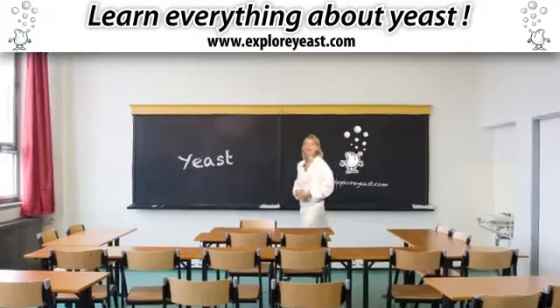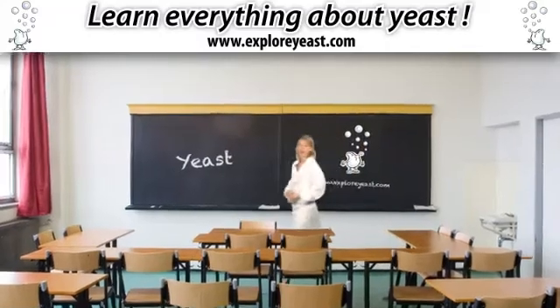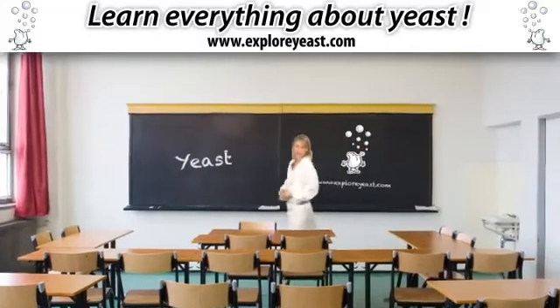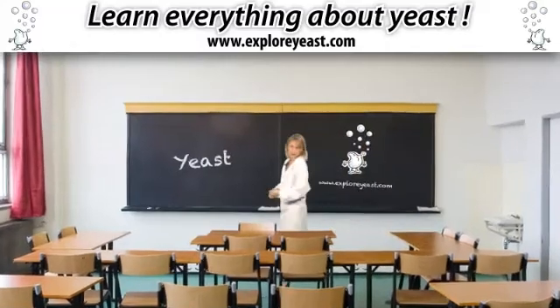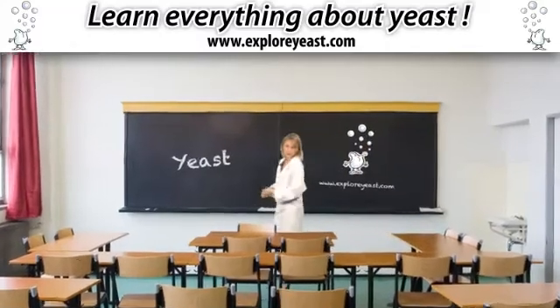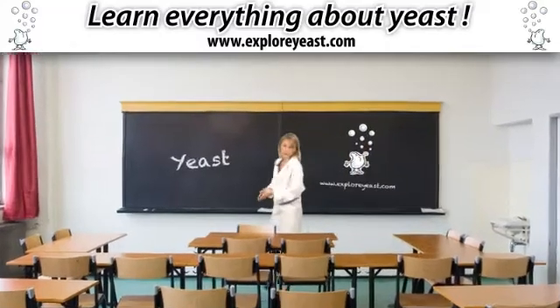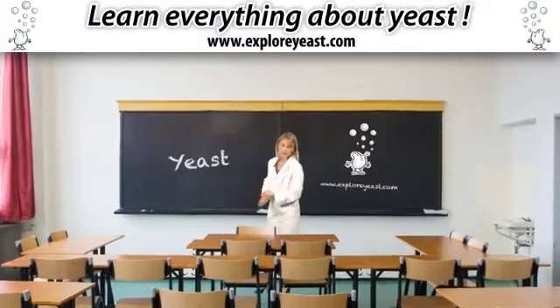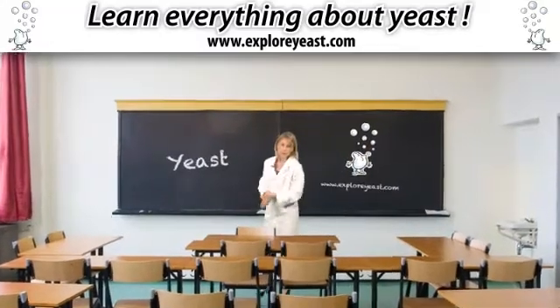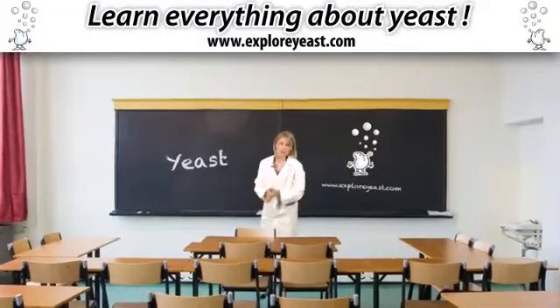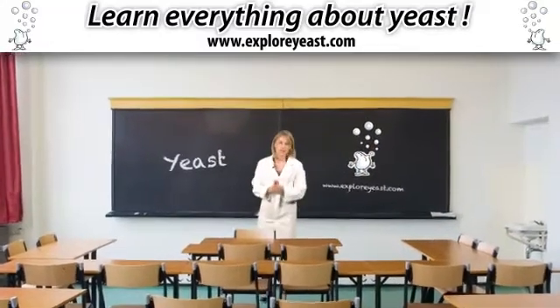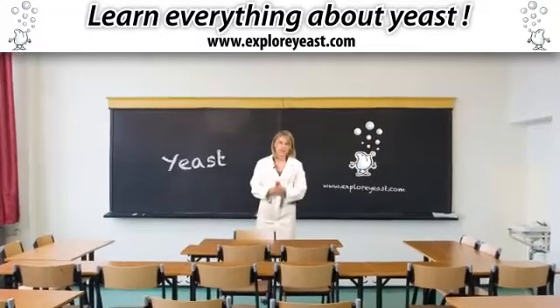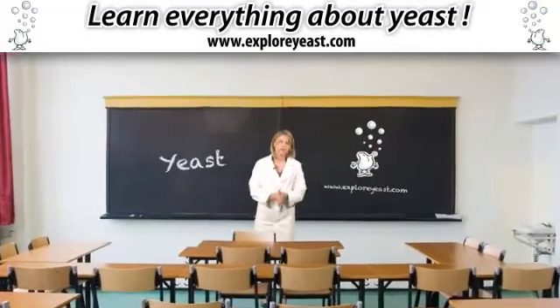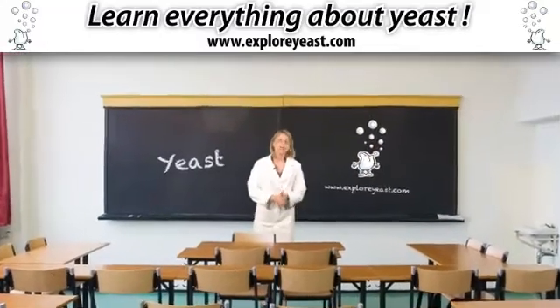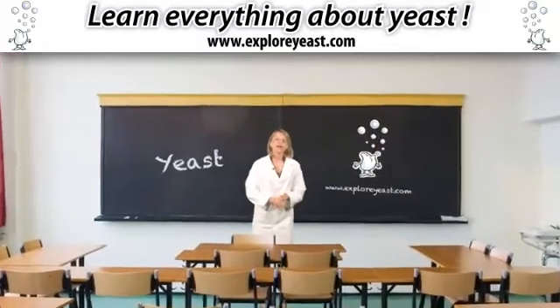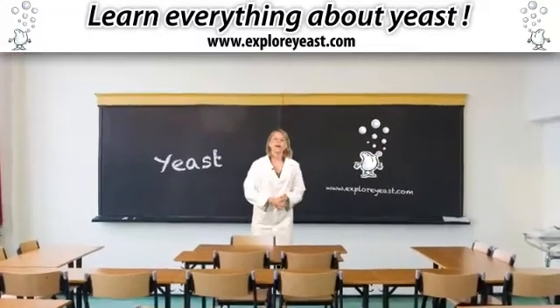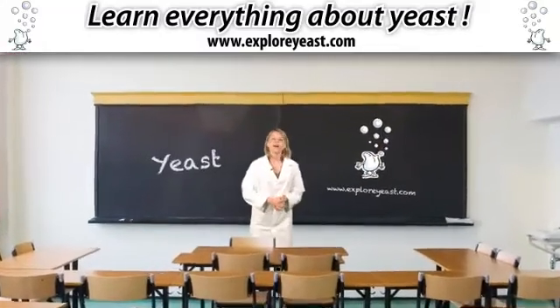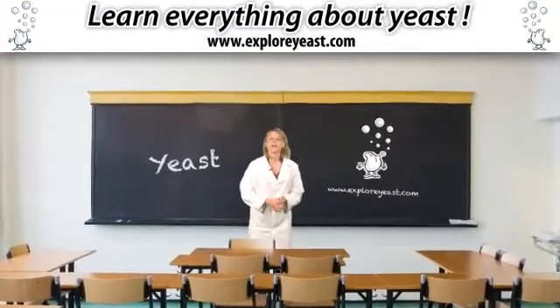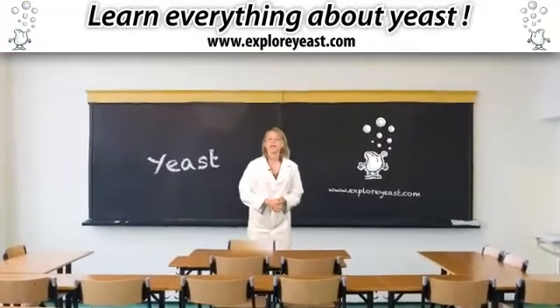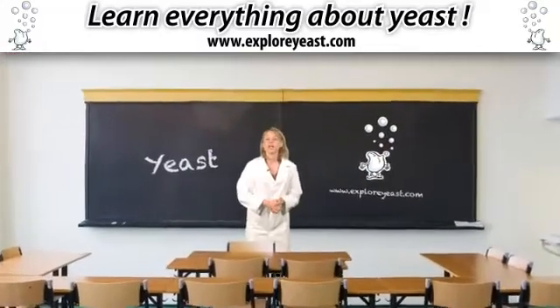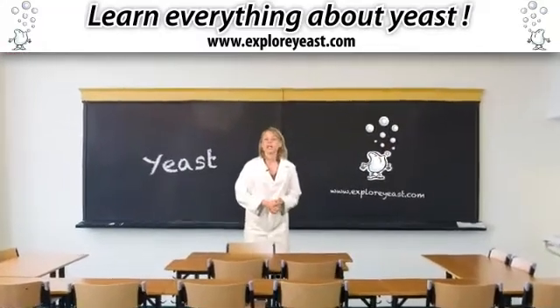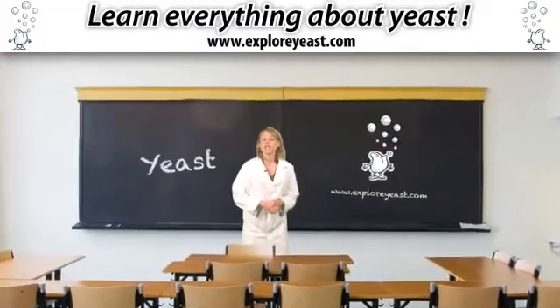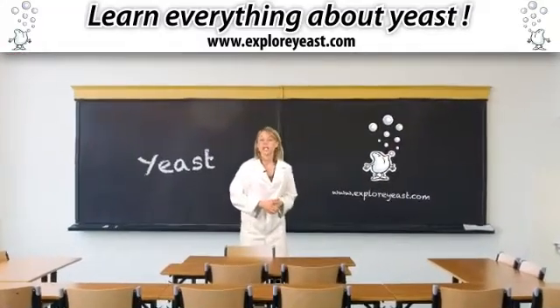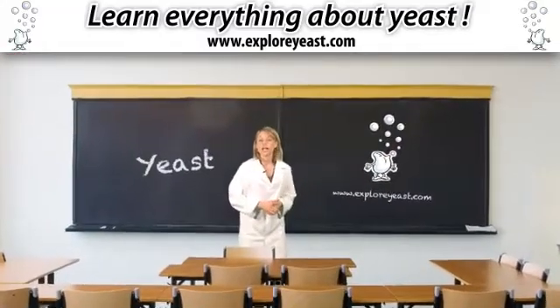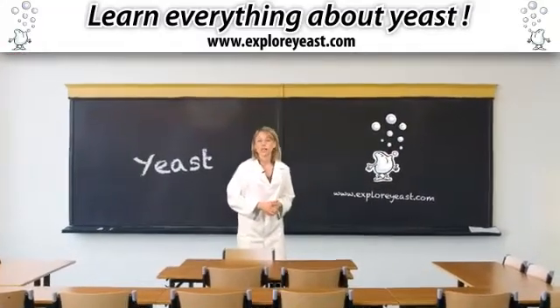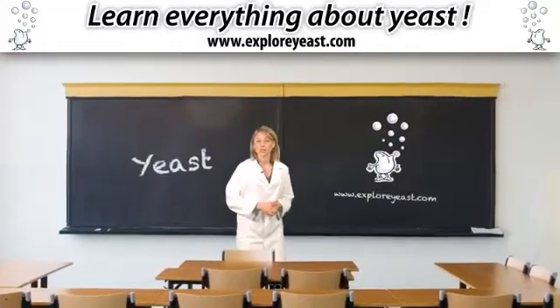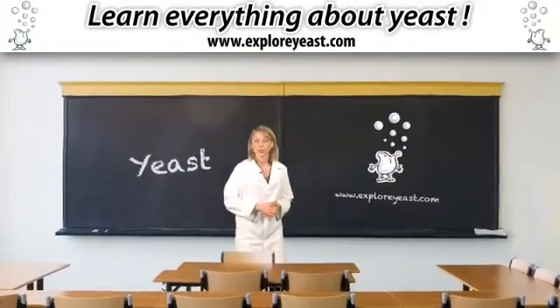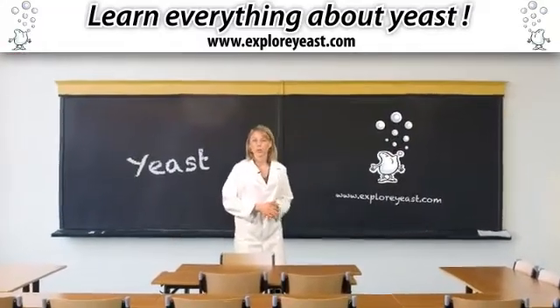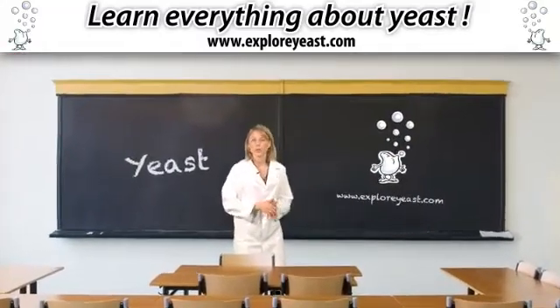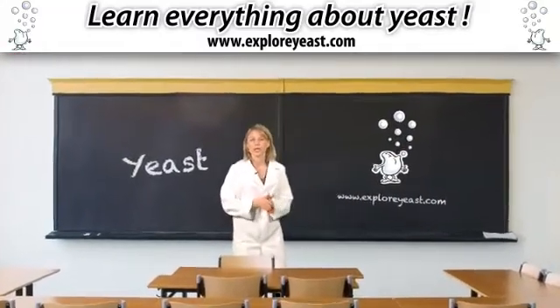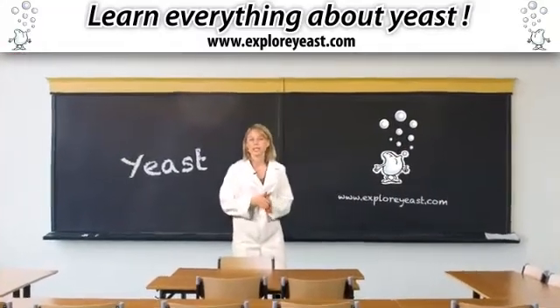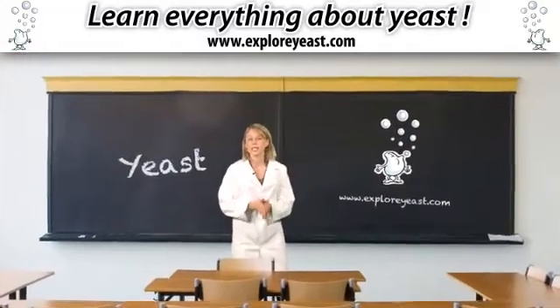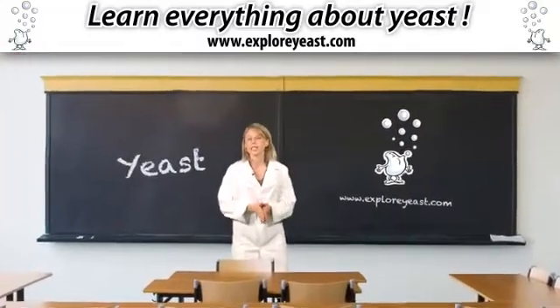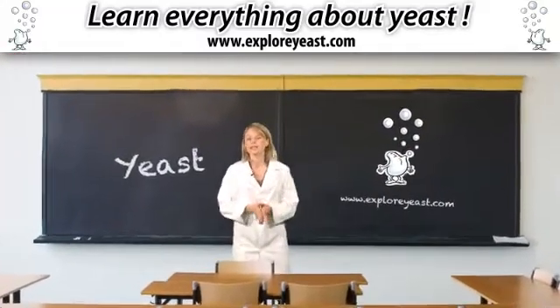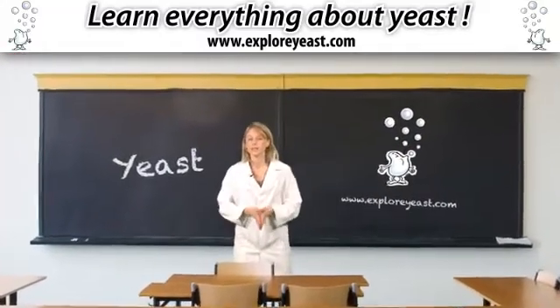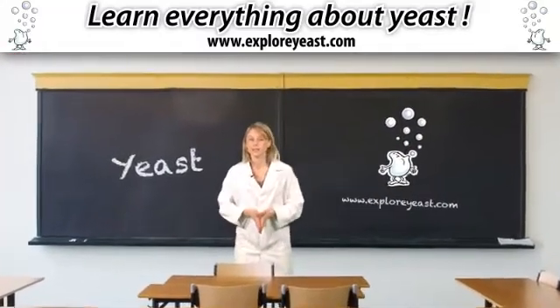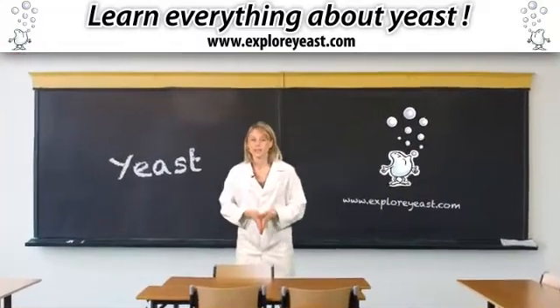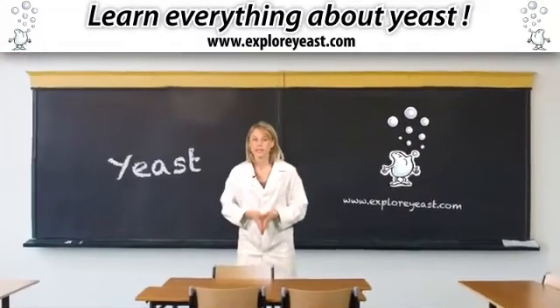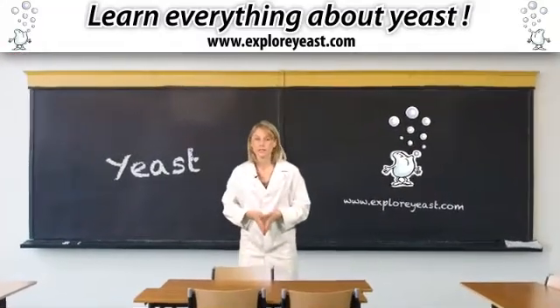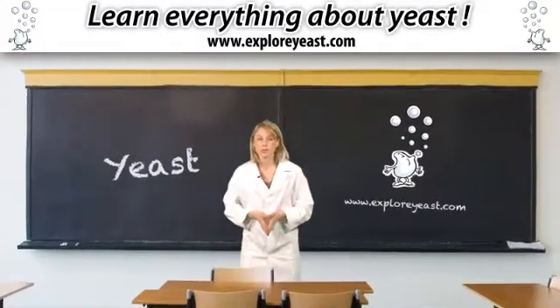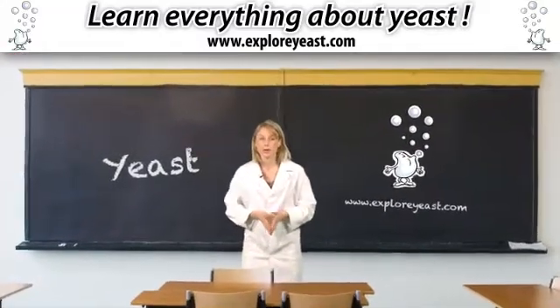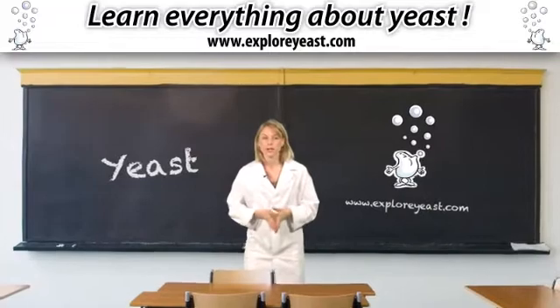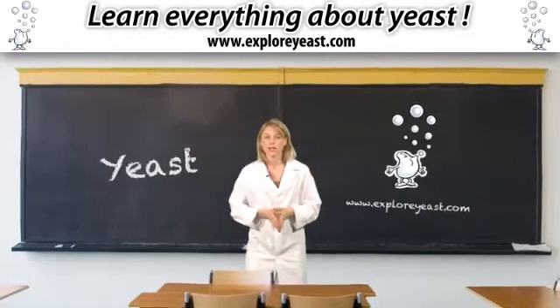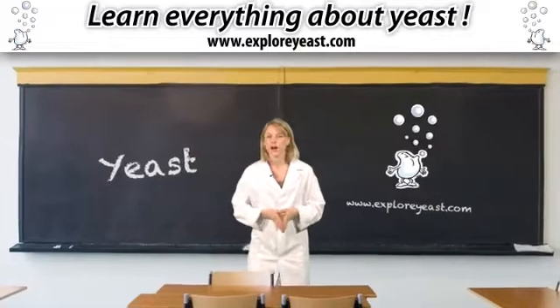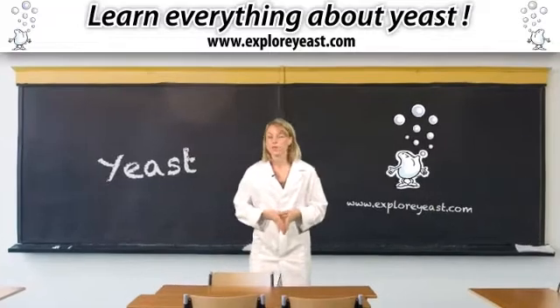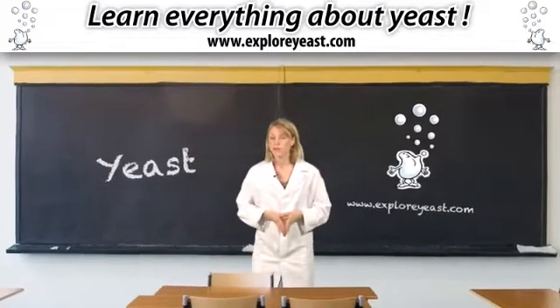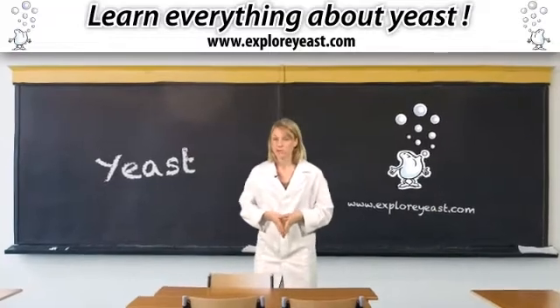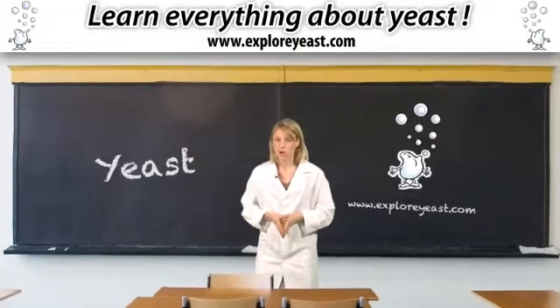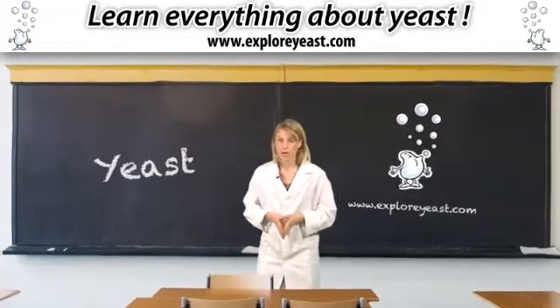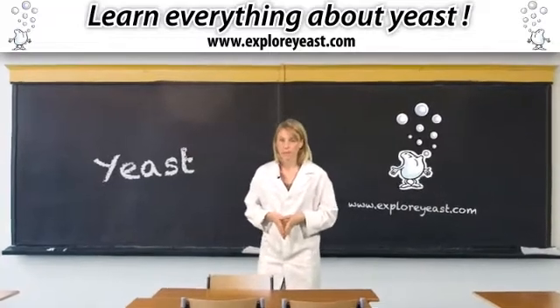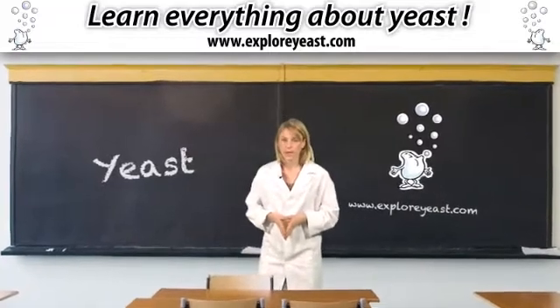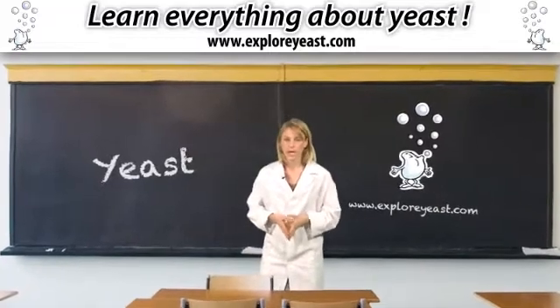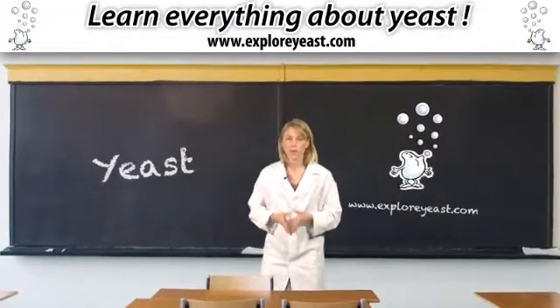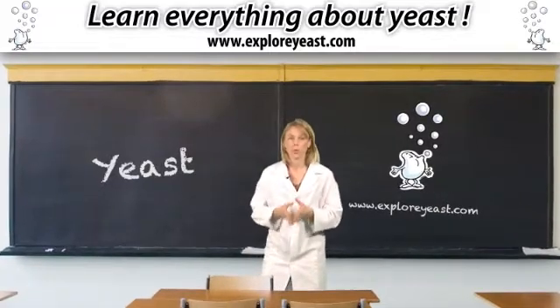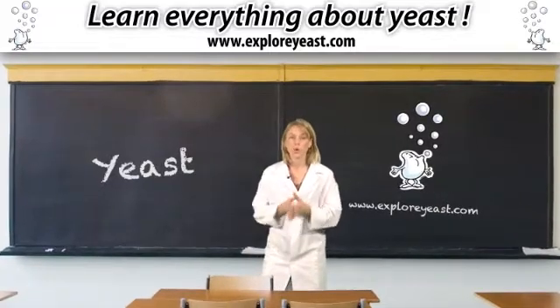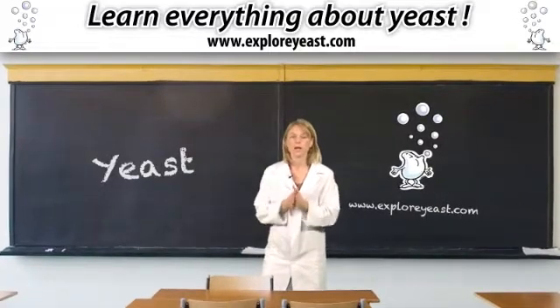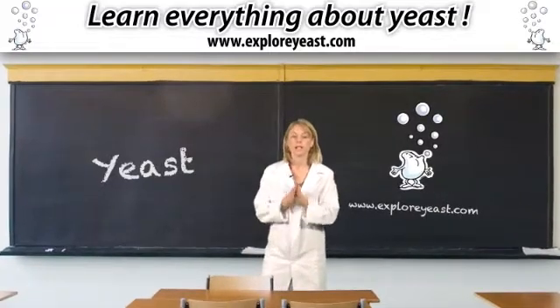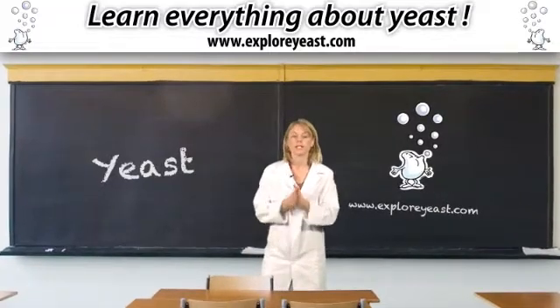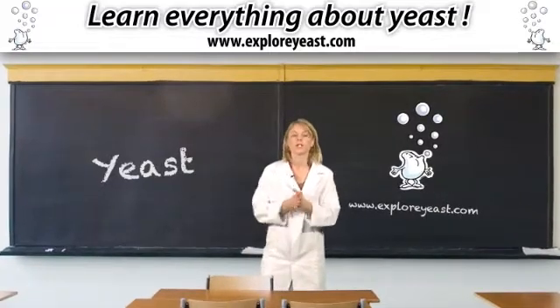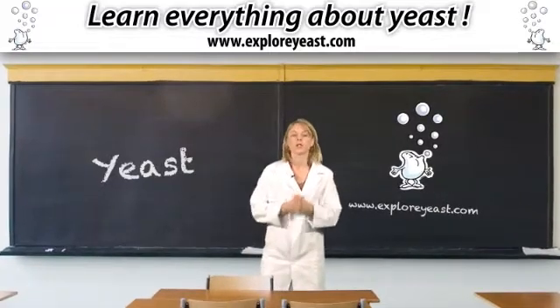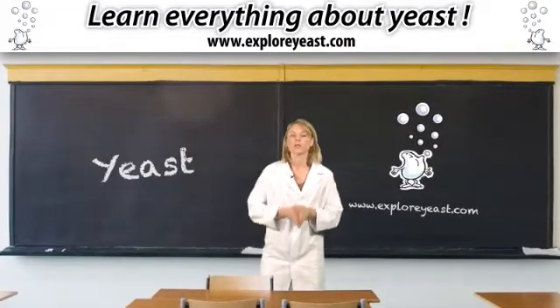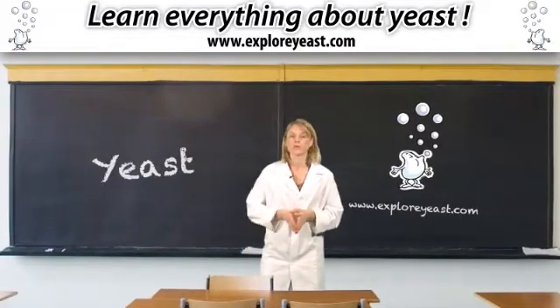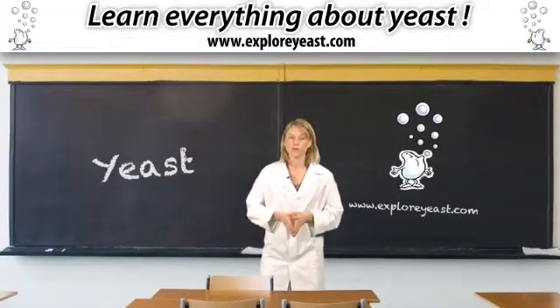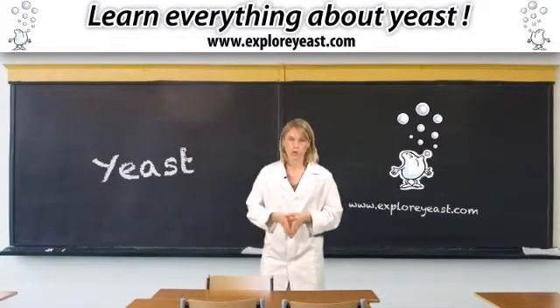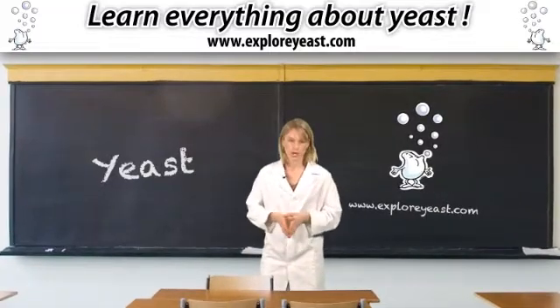Hello! Today I am going to tell you what yeast is, where it comes from, and what it's used for.